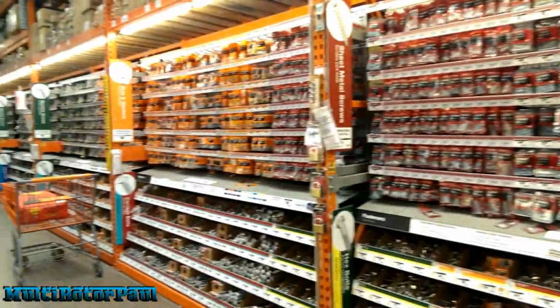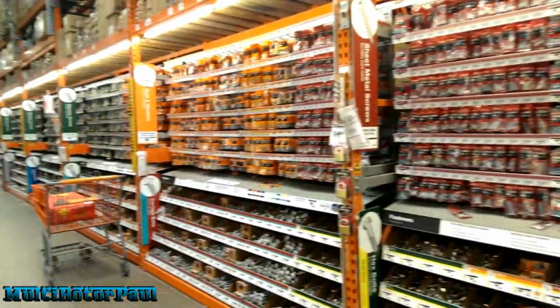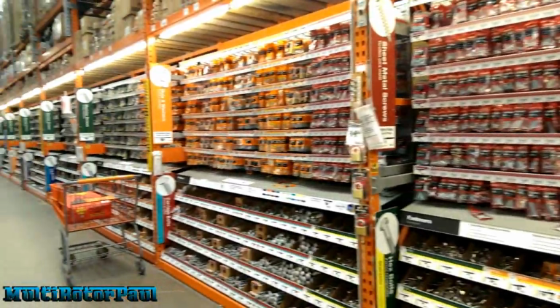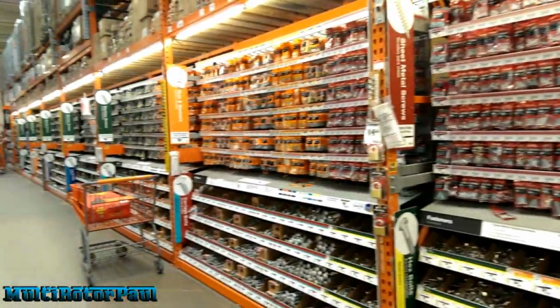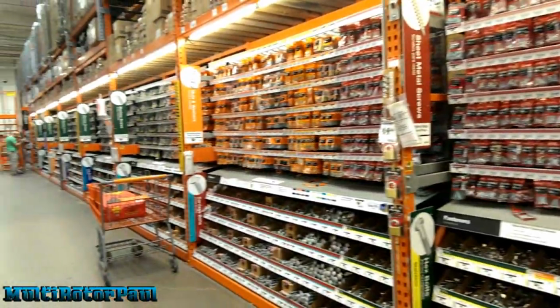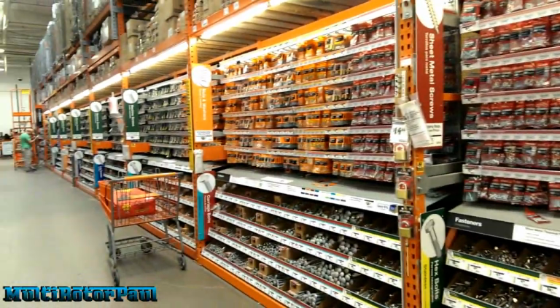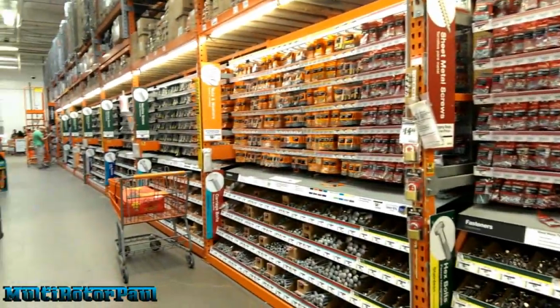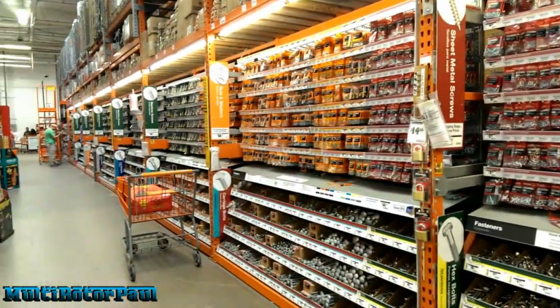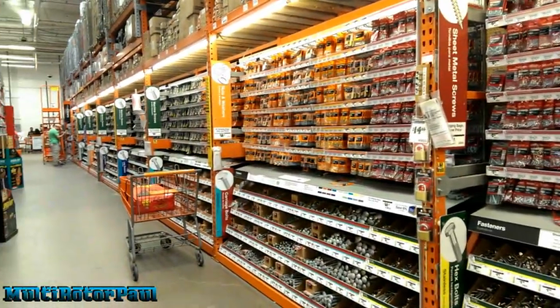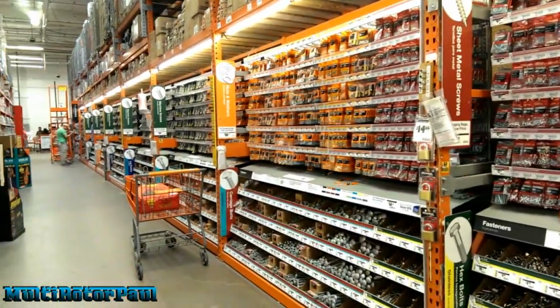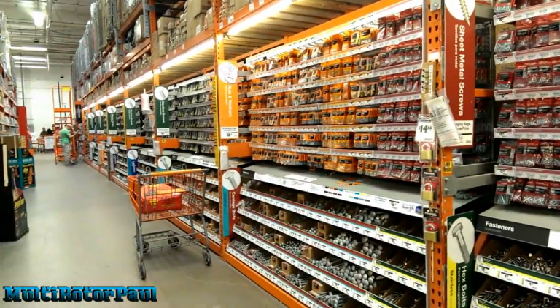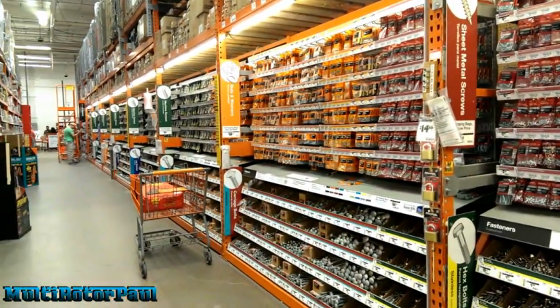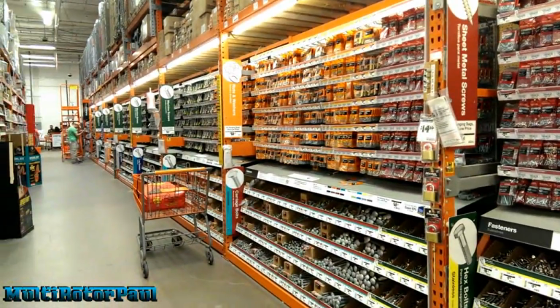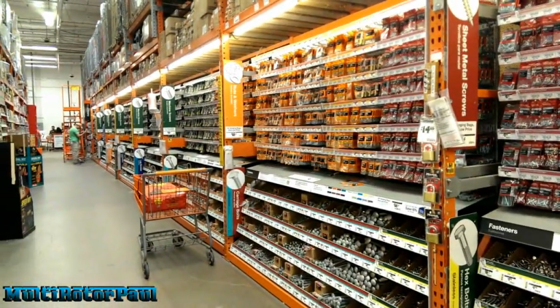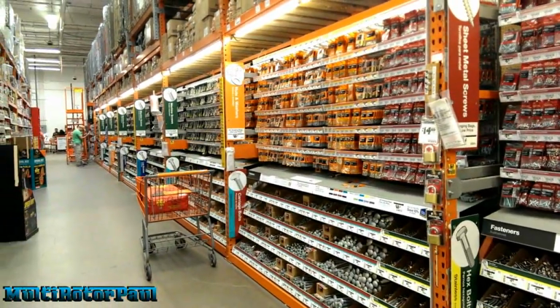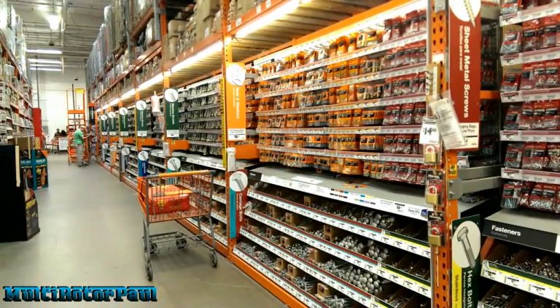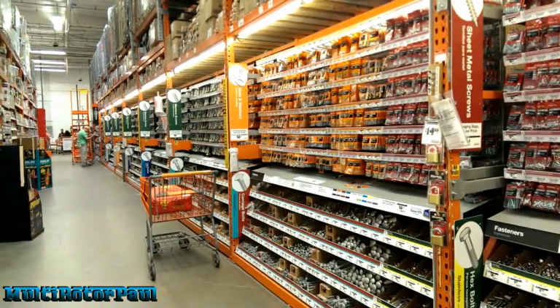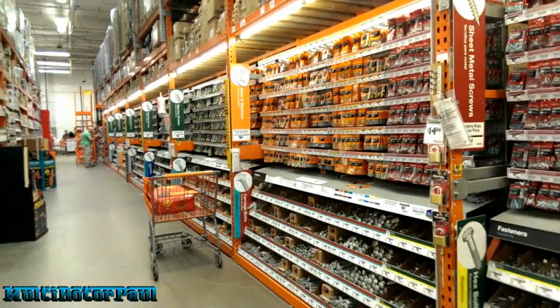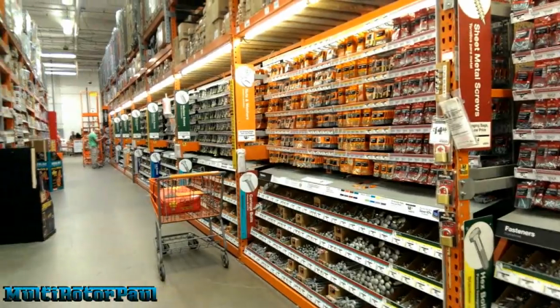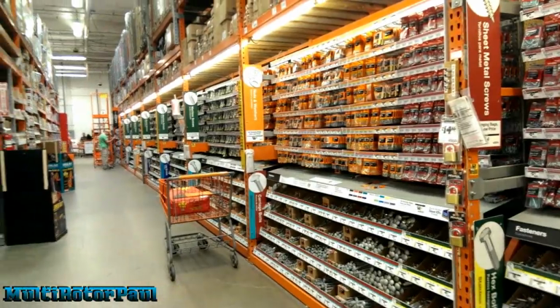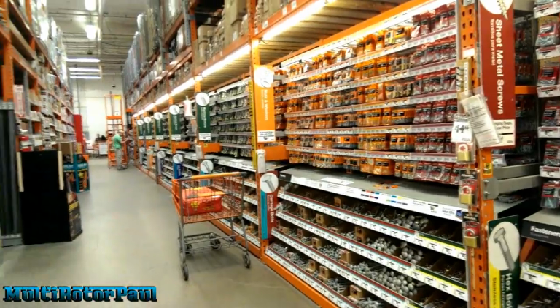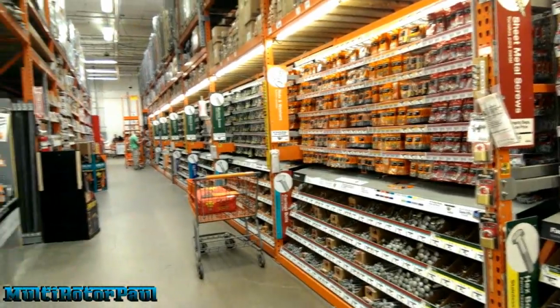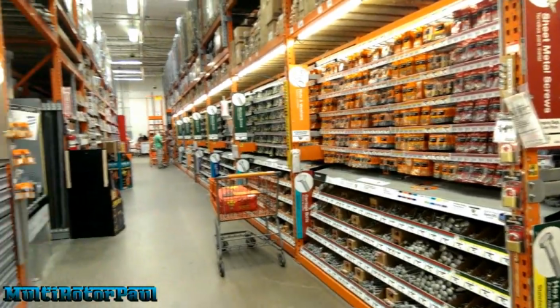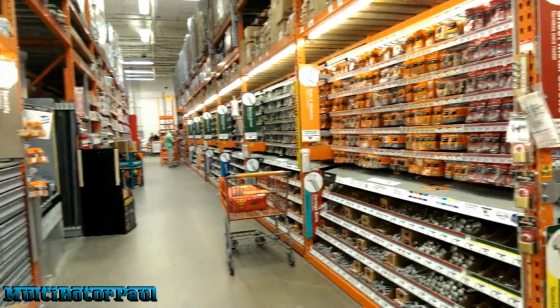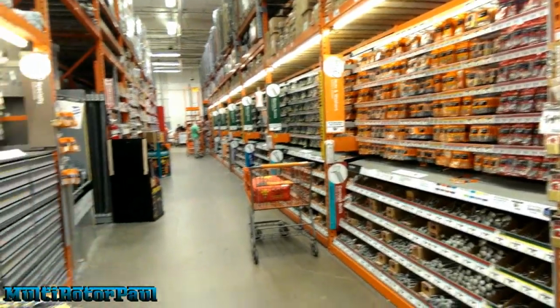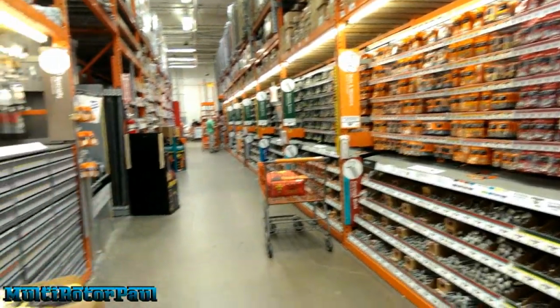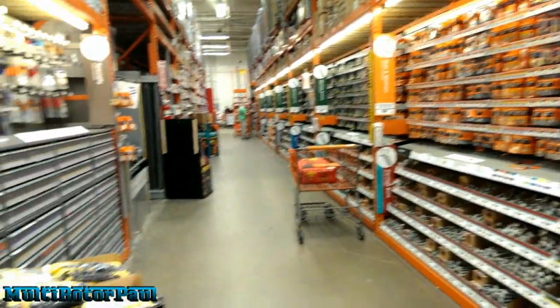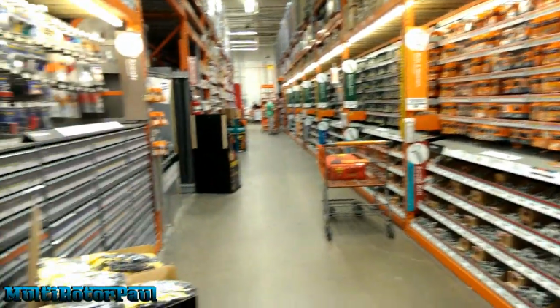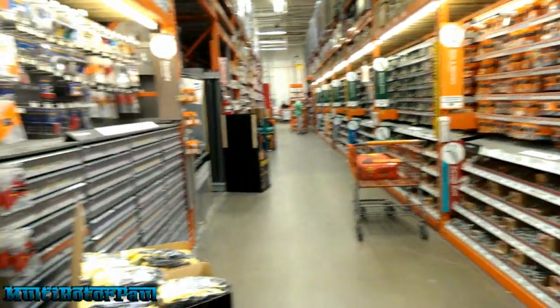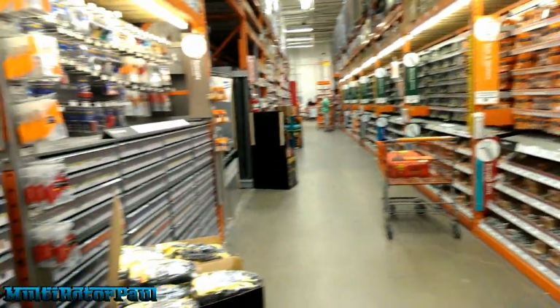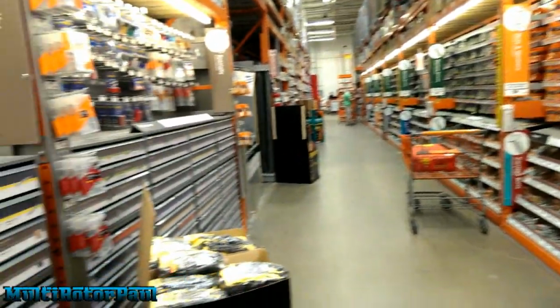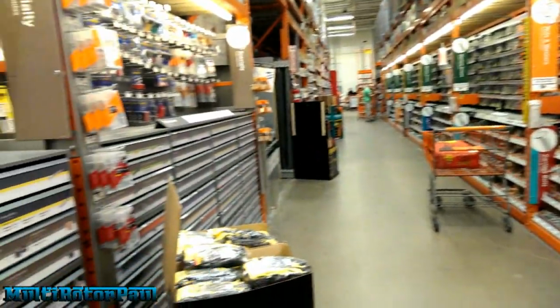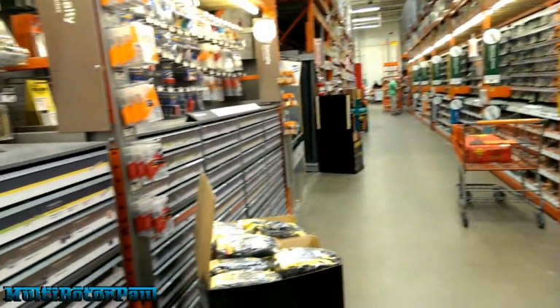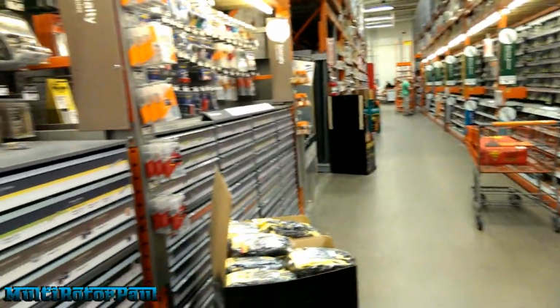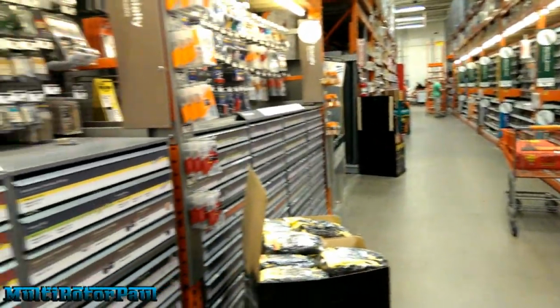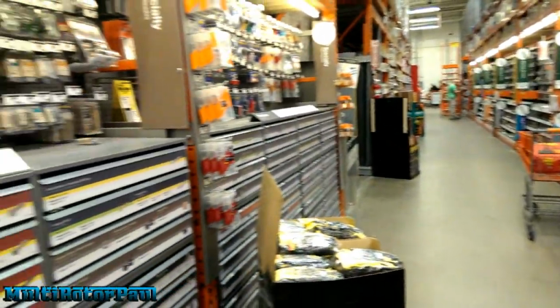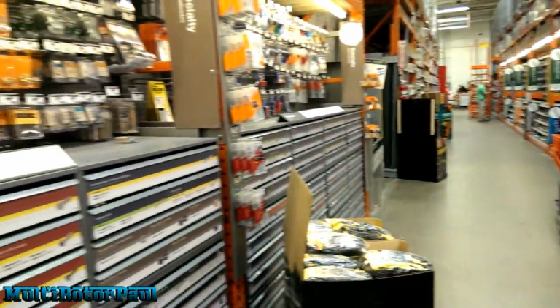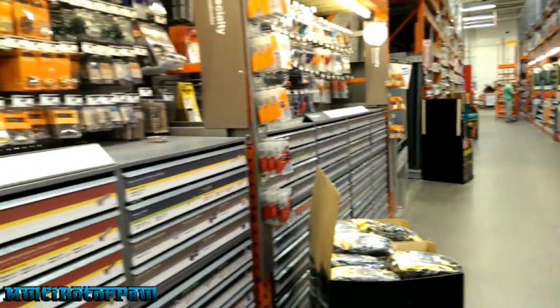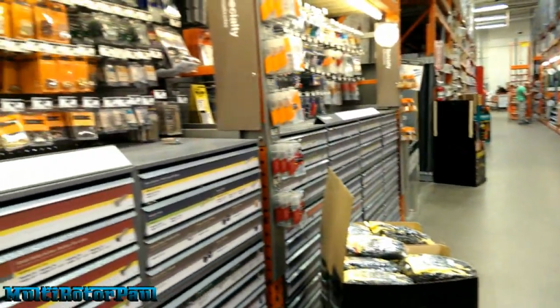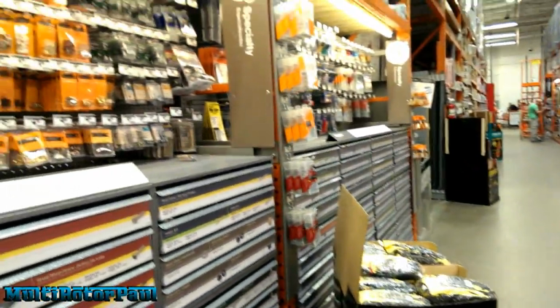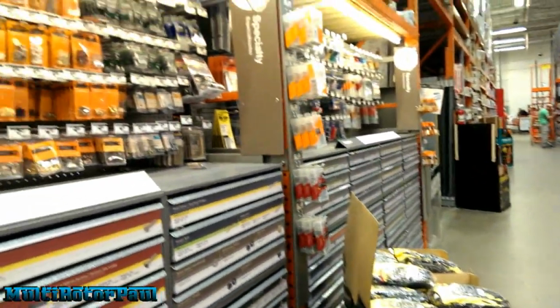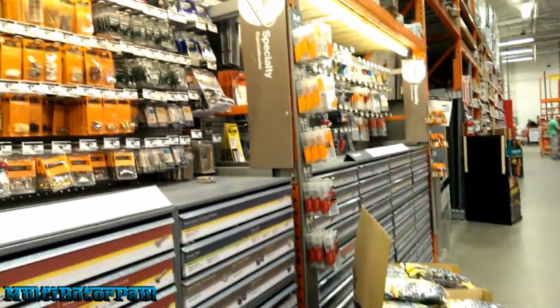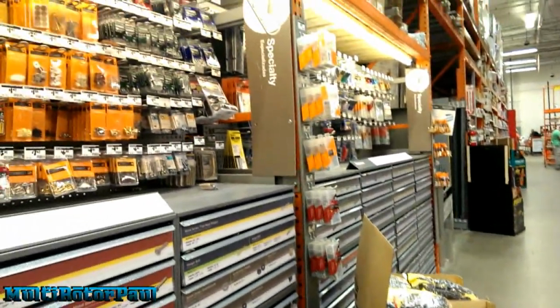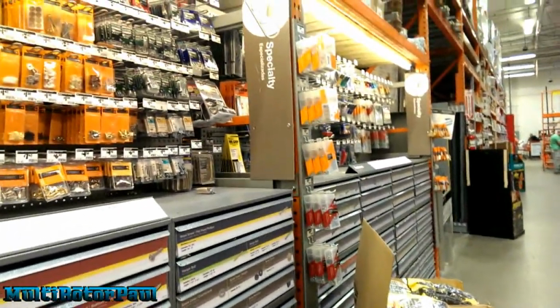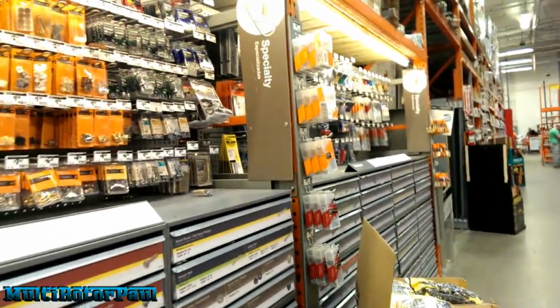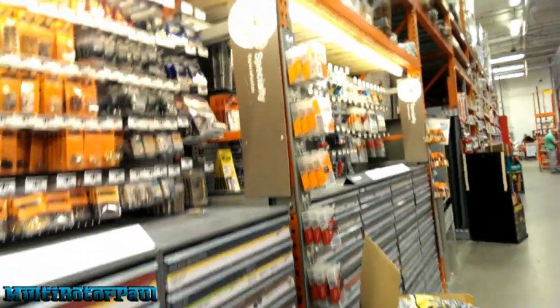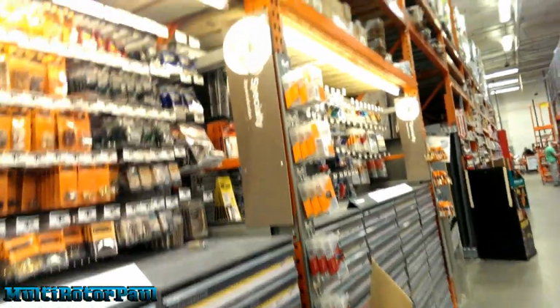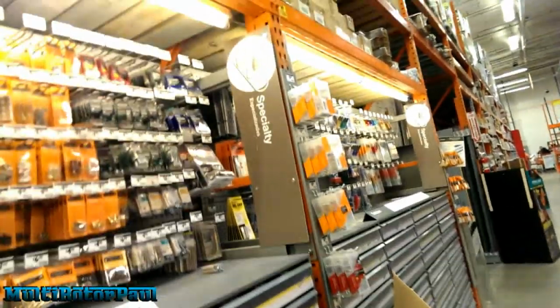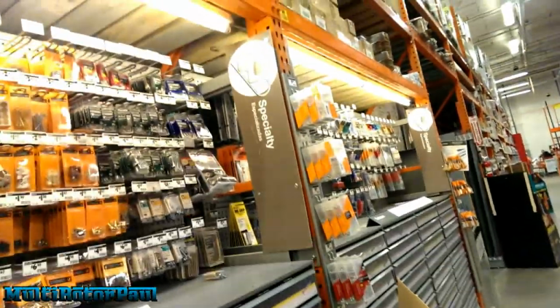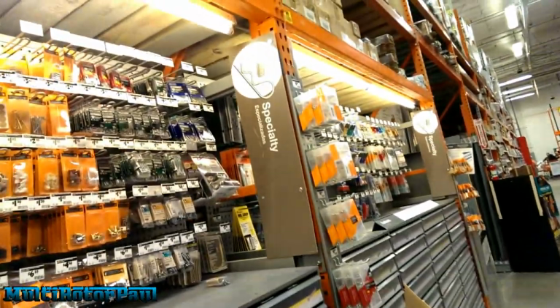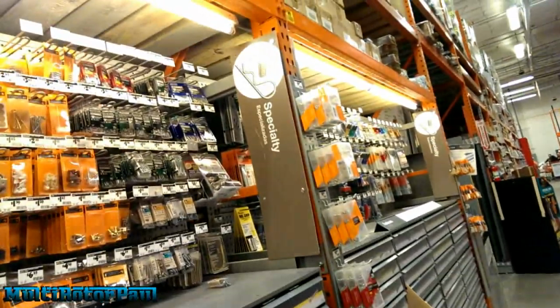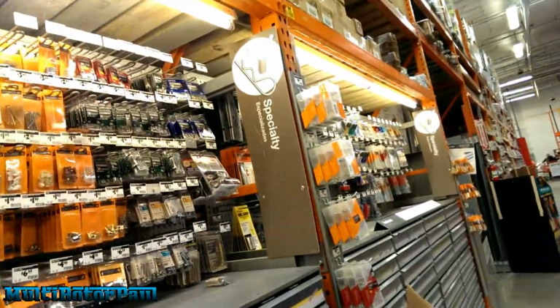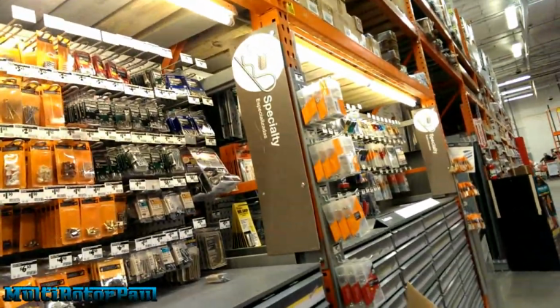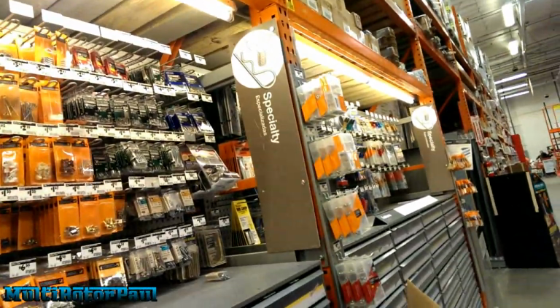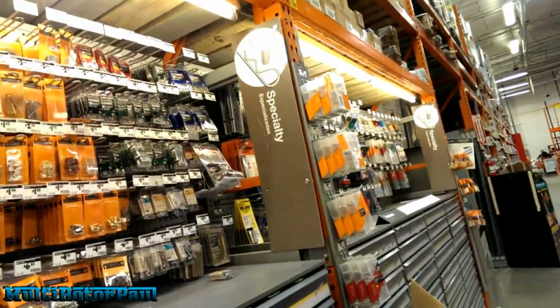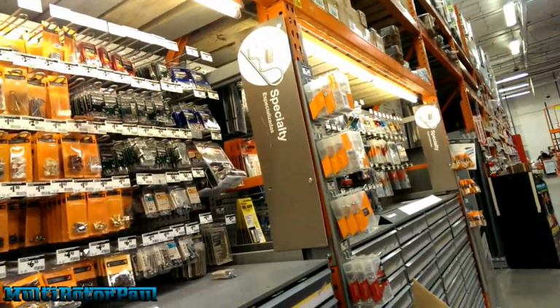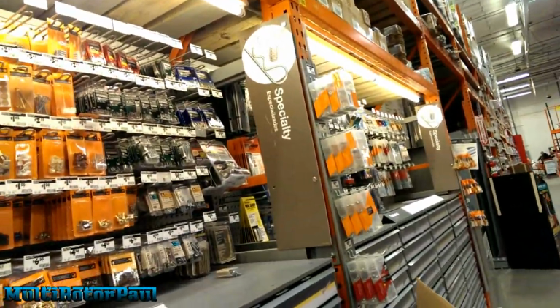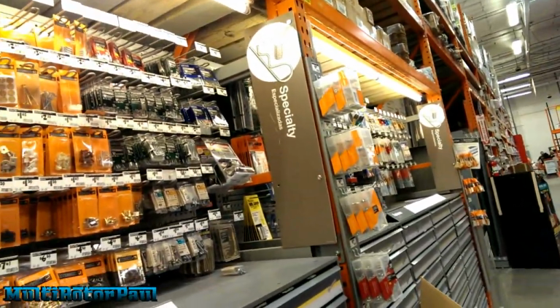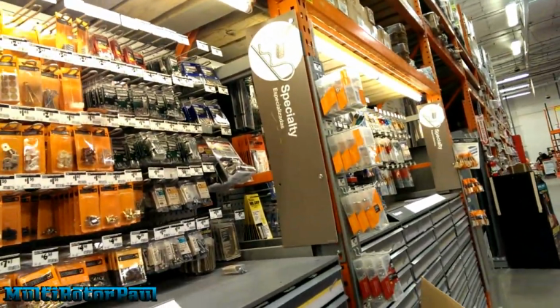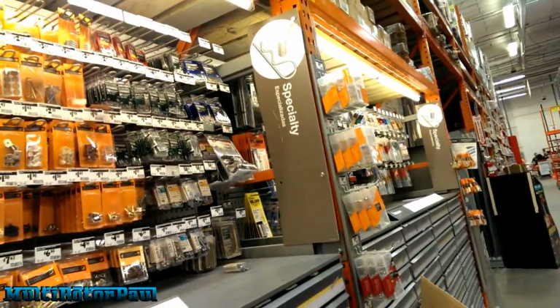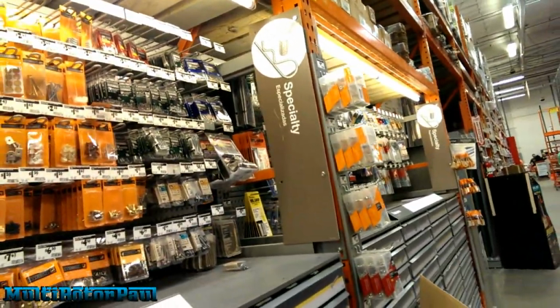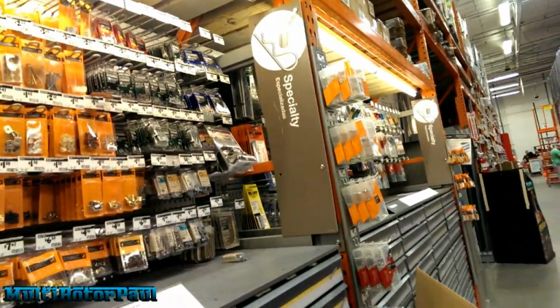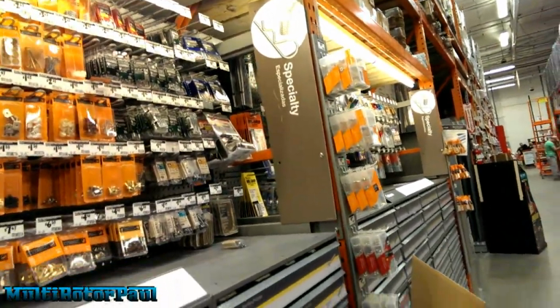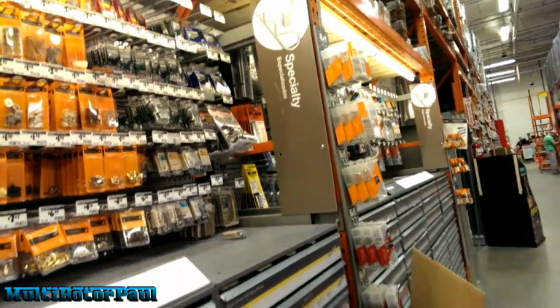To help you guys find this, just turn around and look for the specialty hardware section.